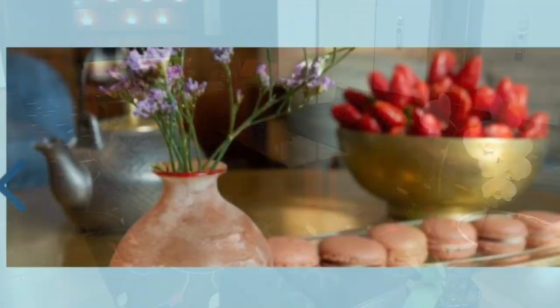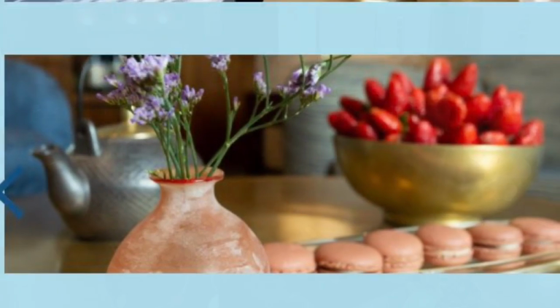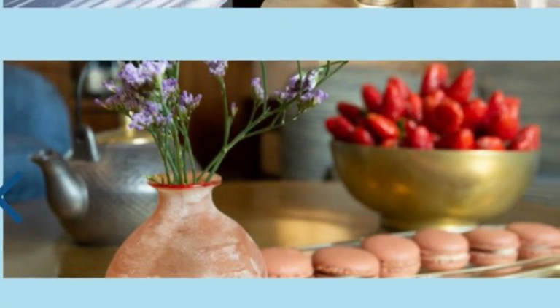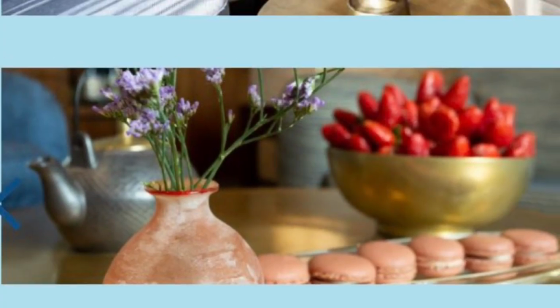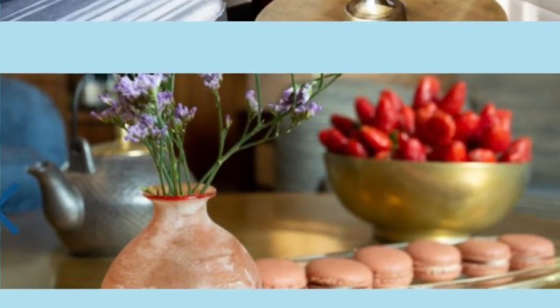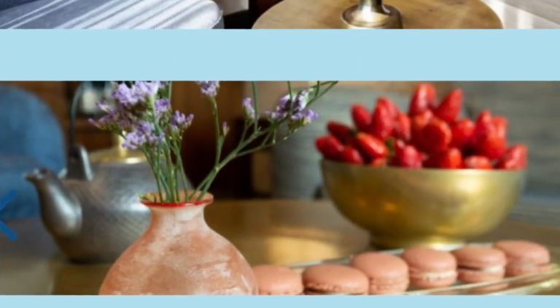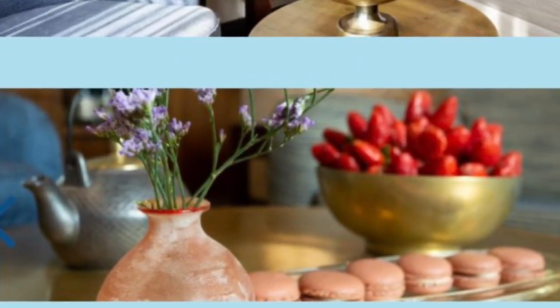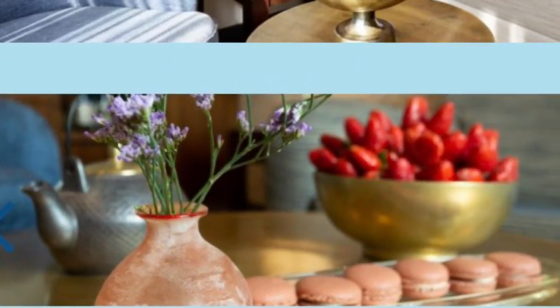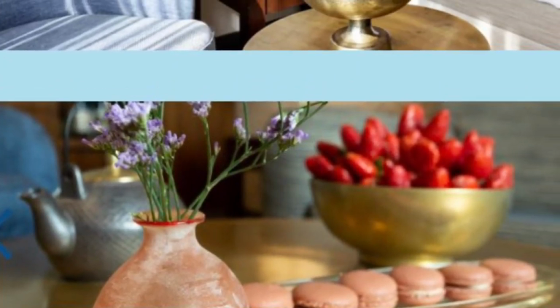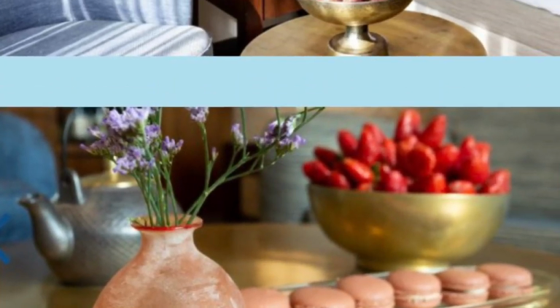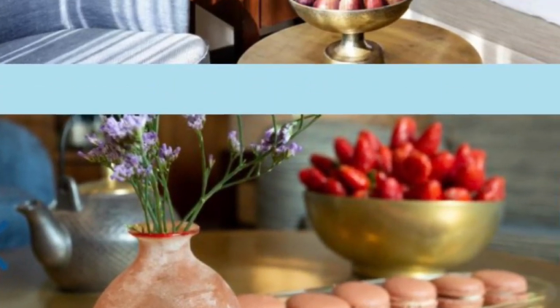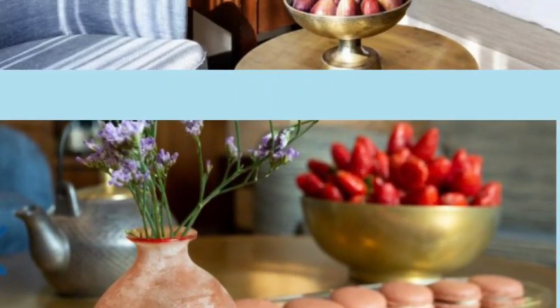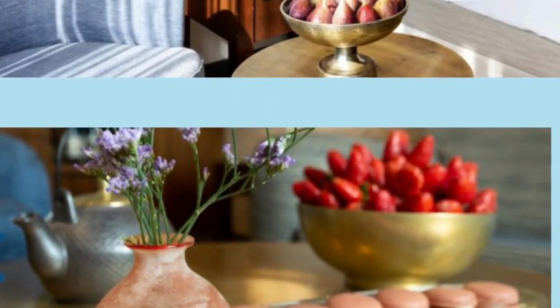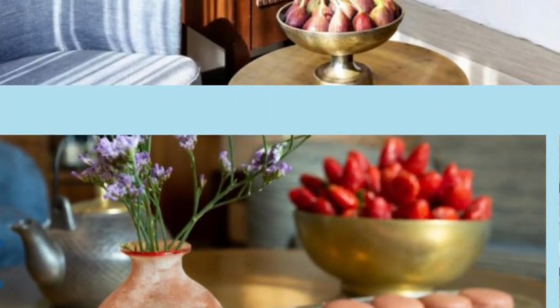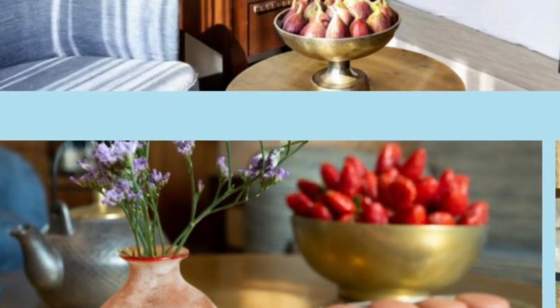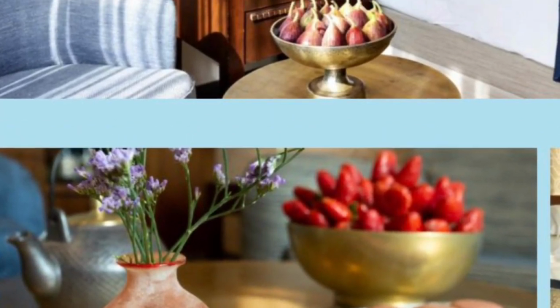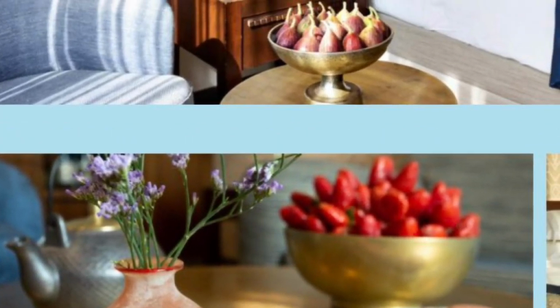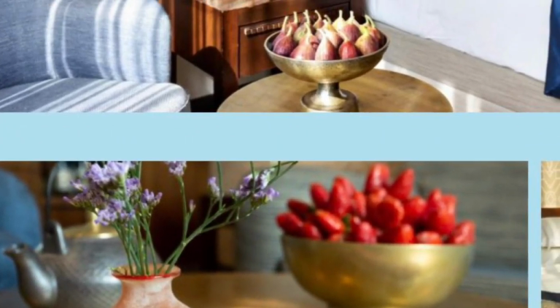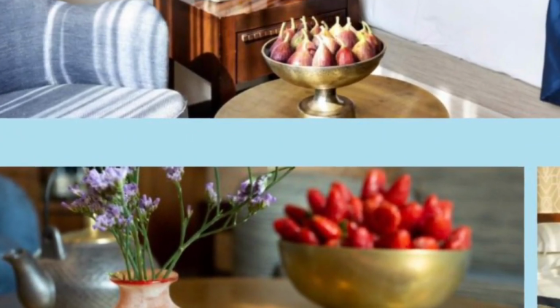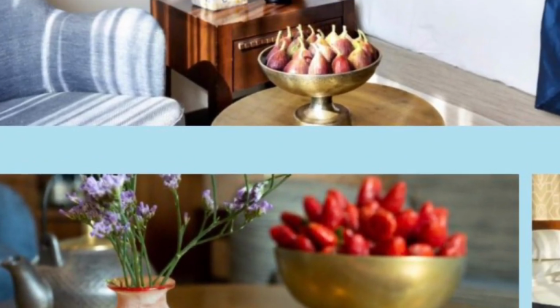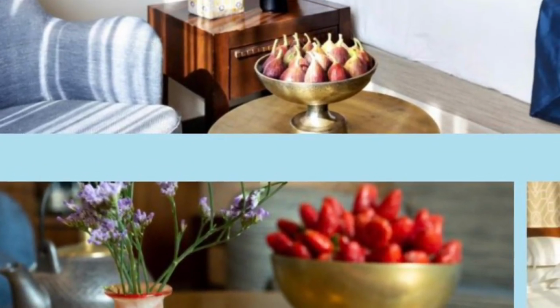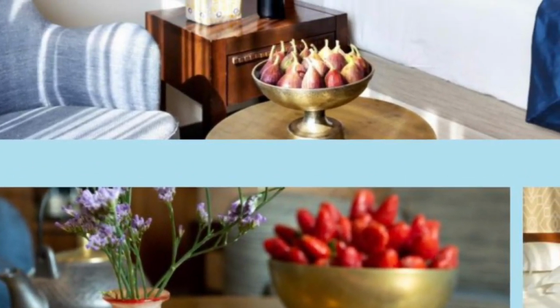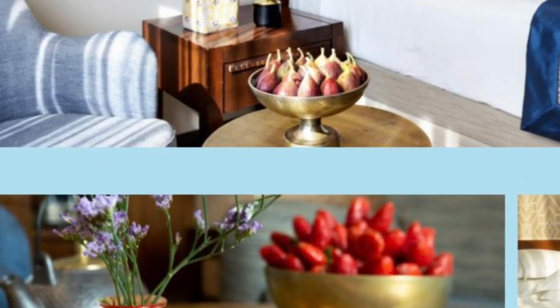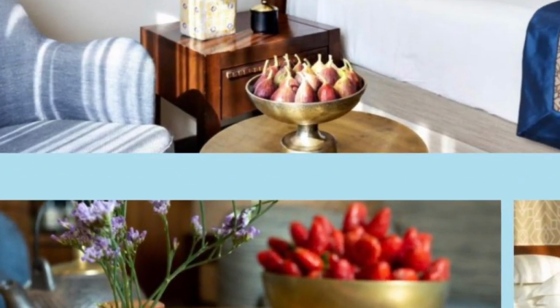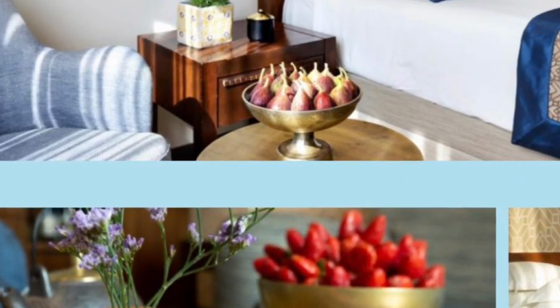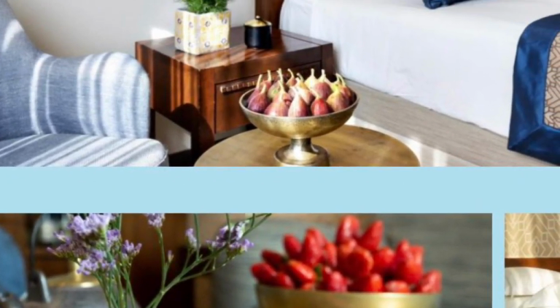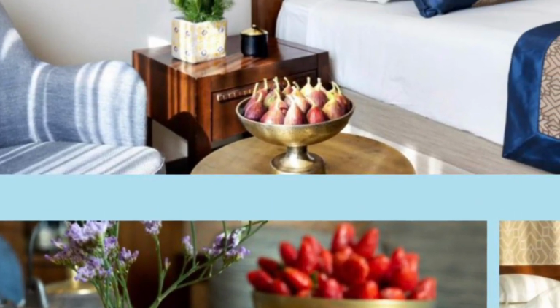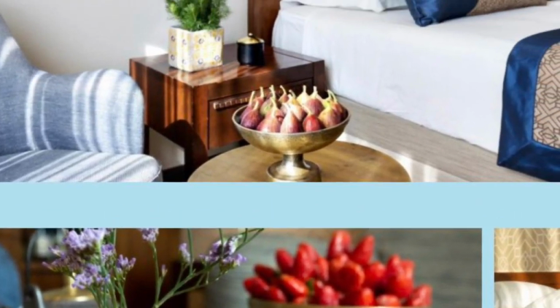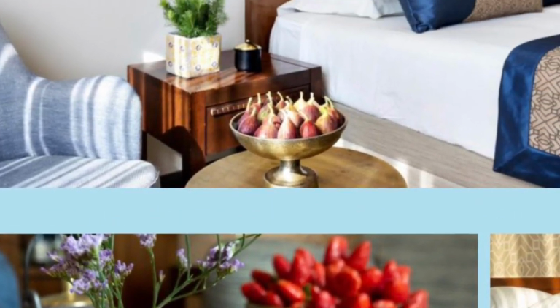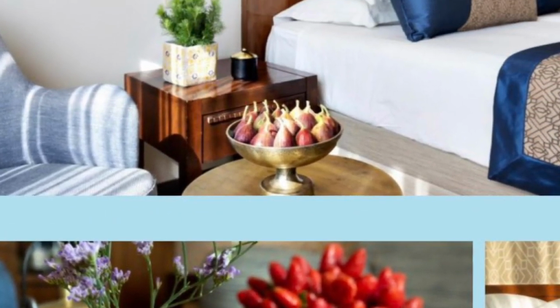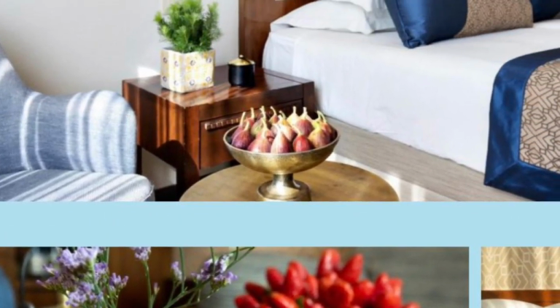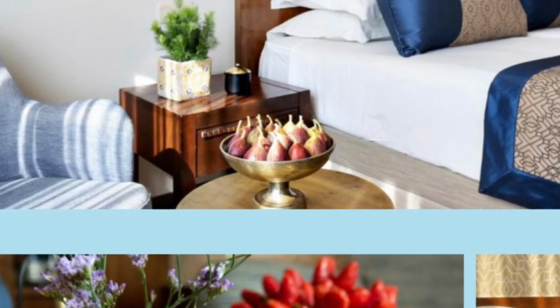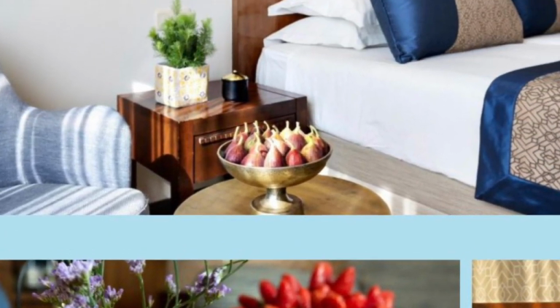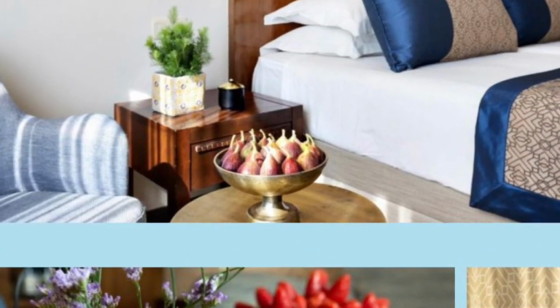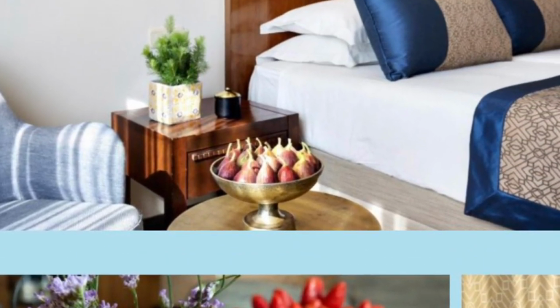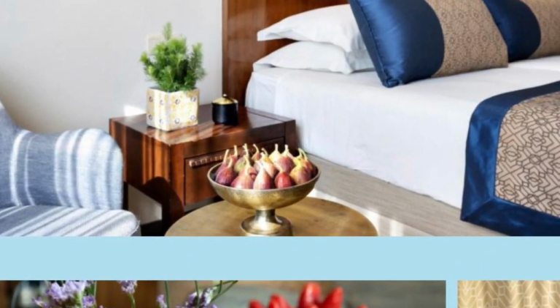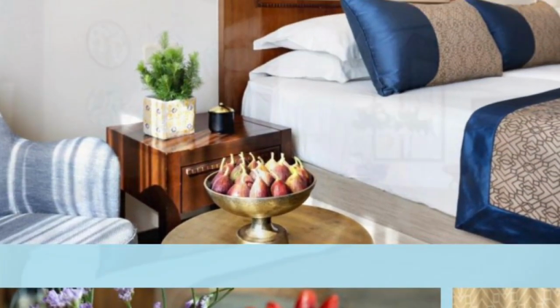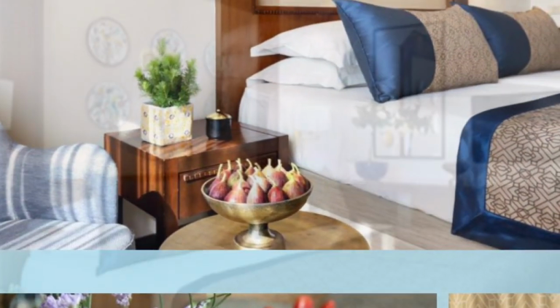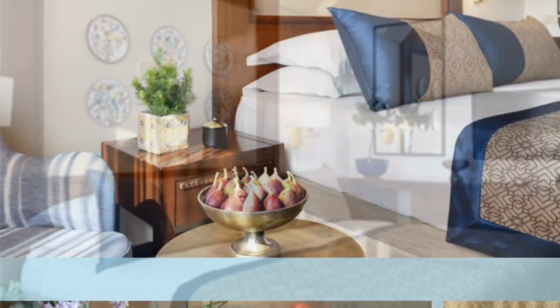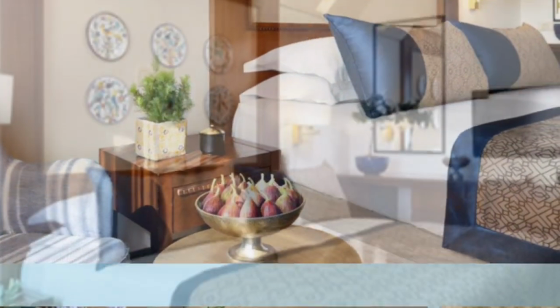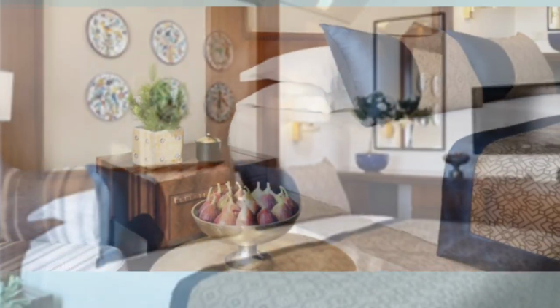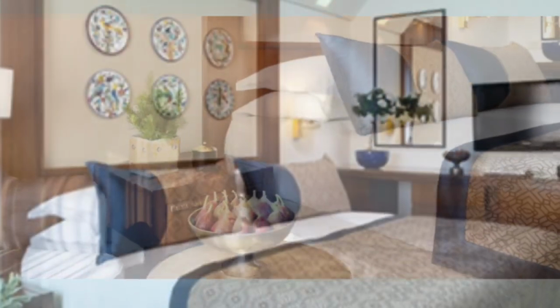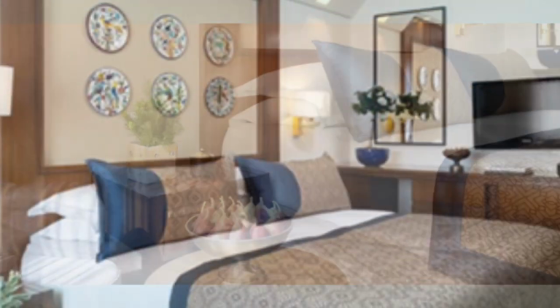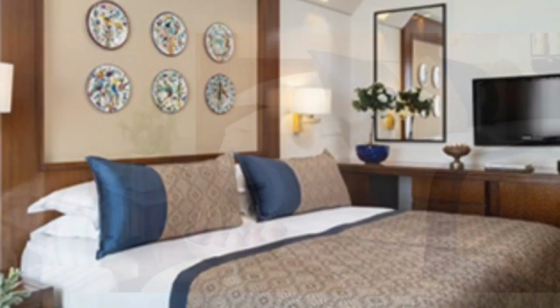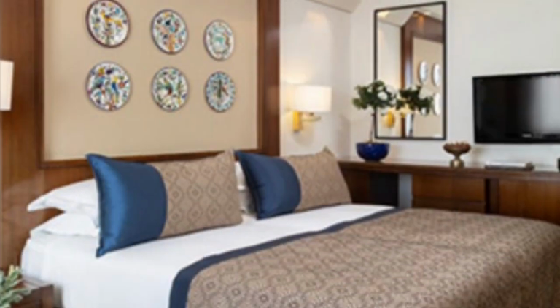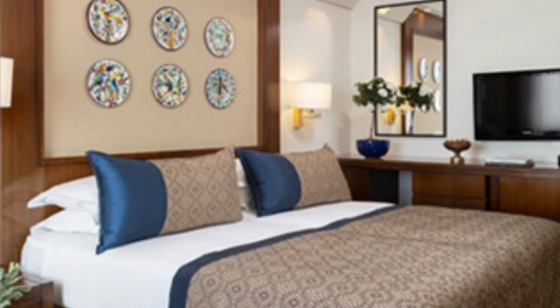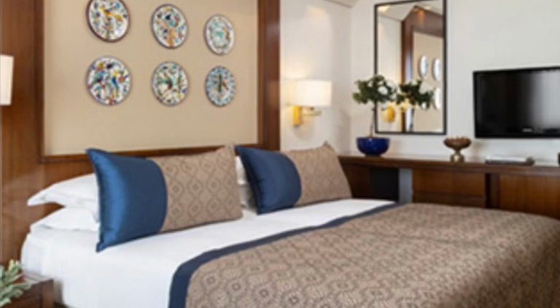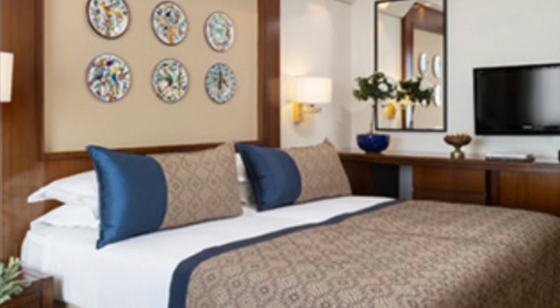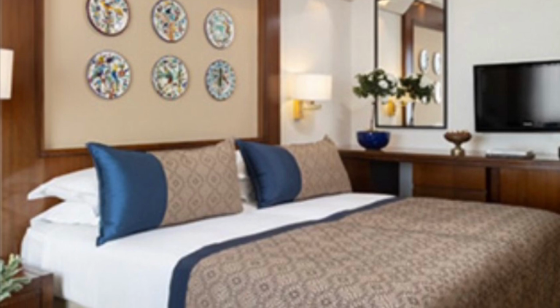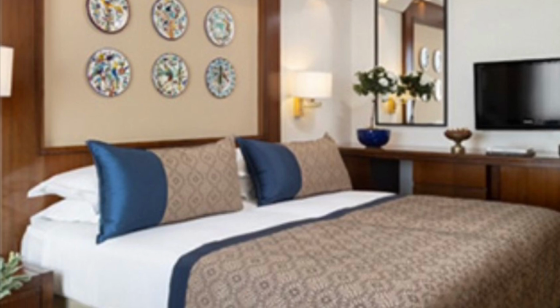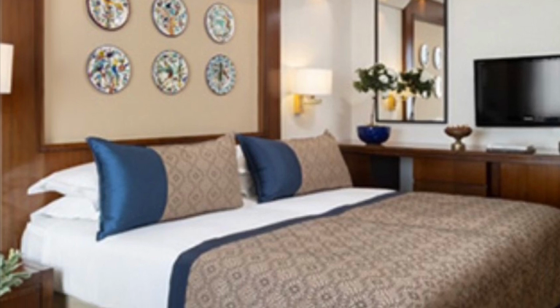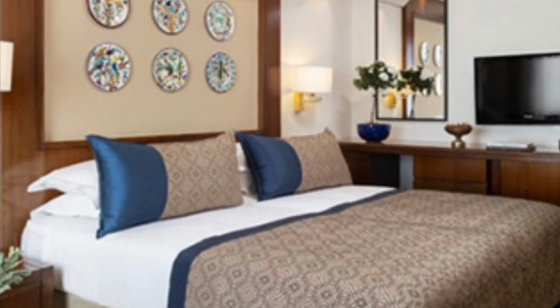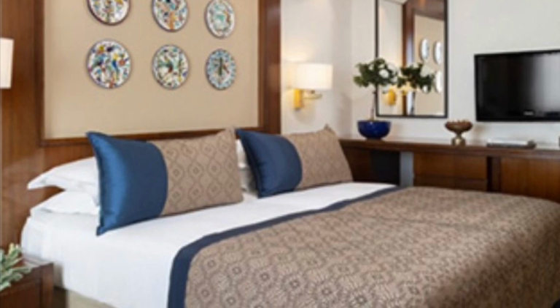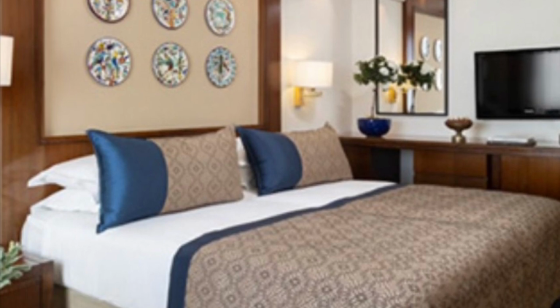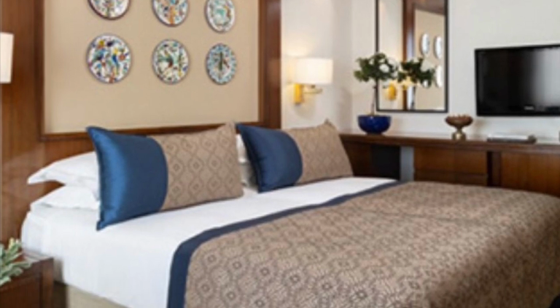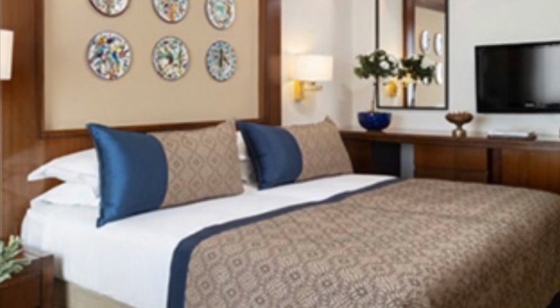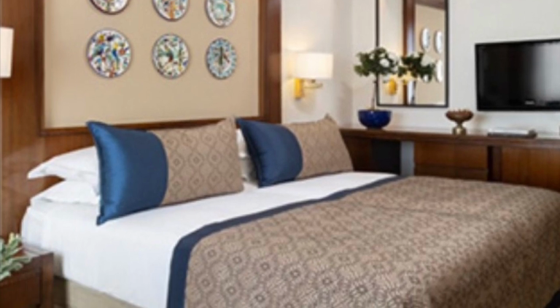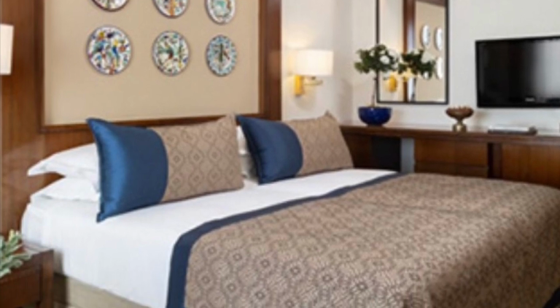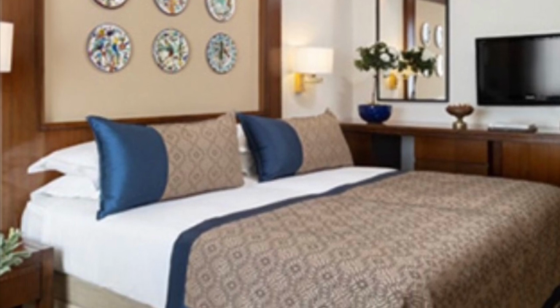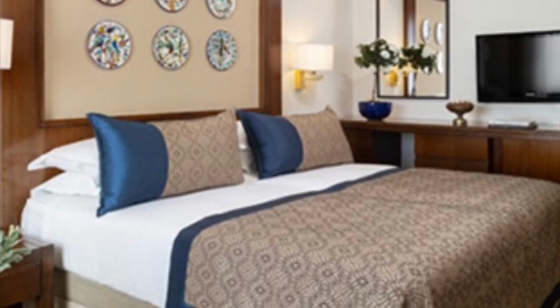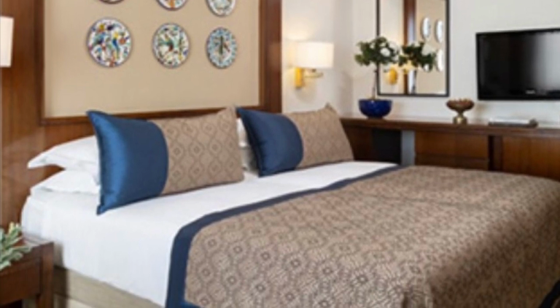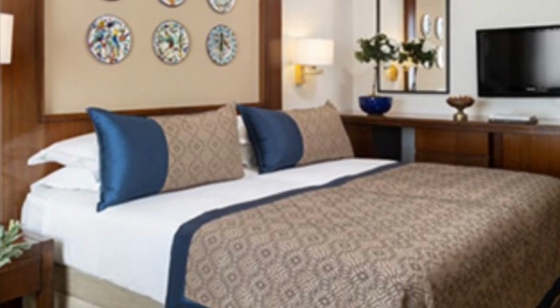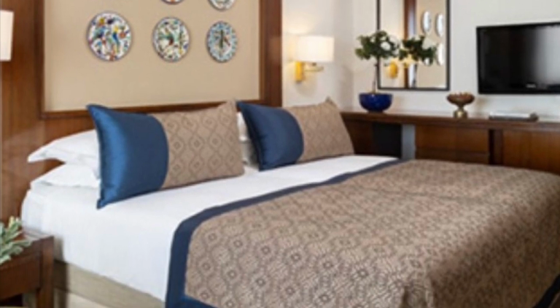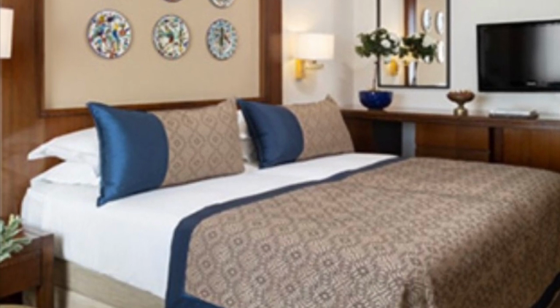The rooms are very nice, comfortable, and modern. They have nice televisions and all the amenities — very clean and comfortable.